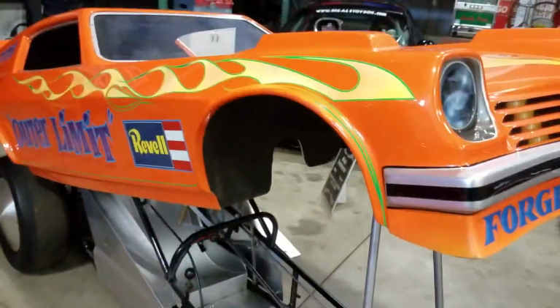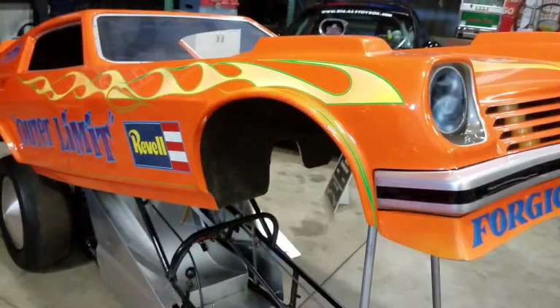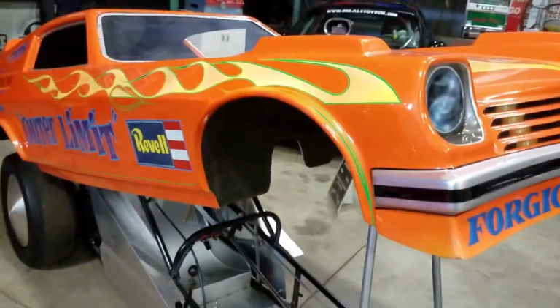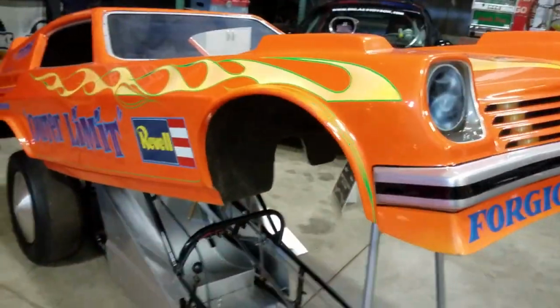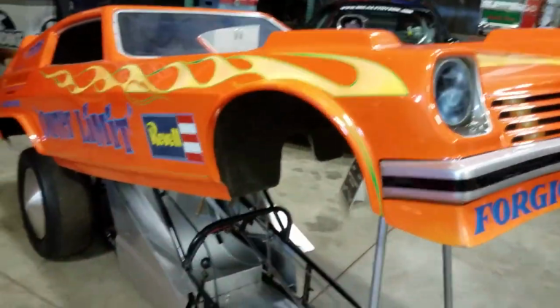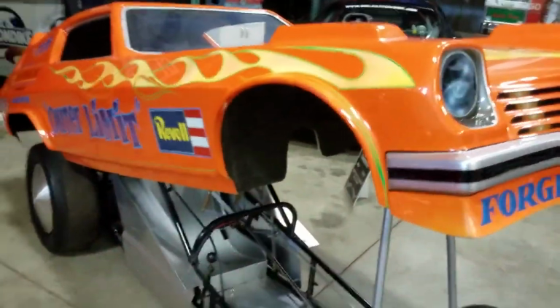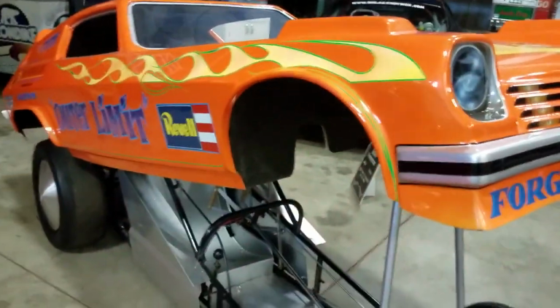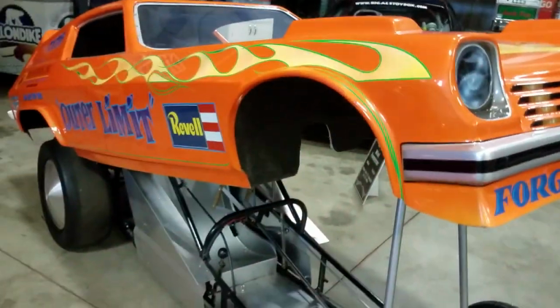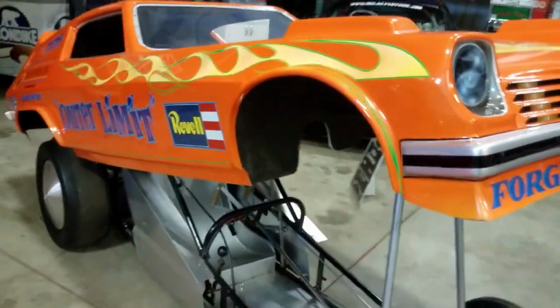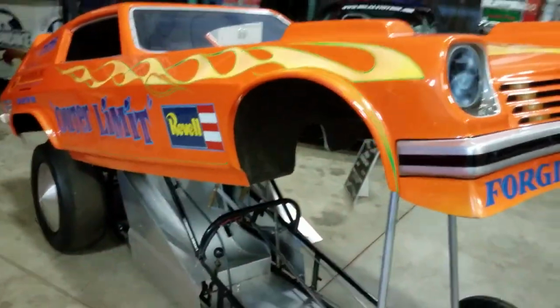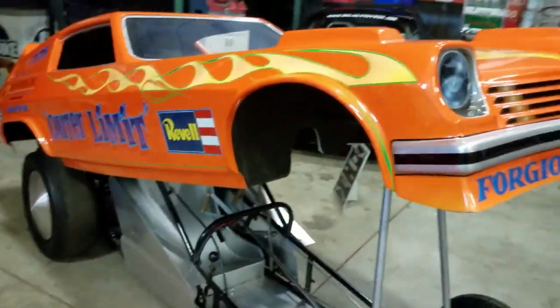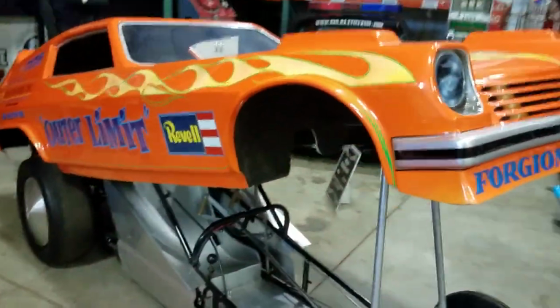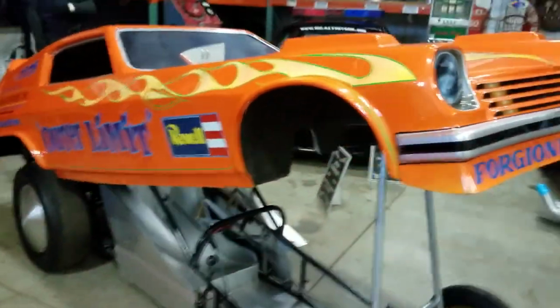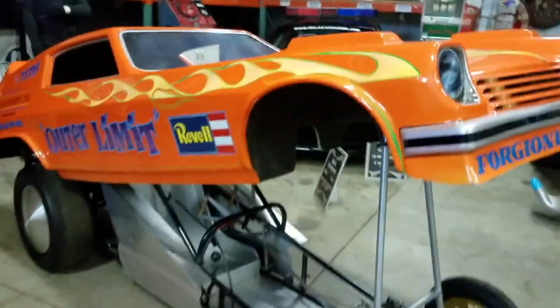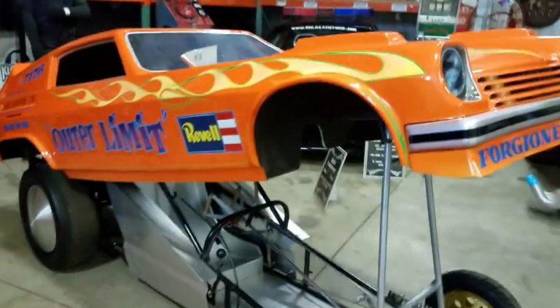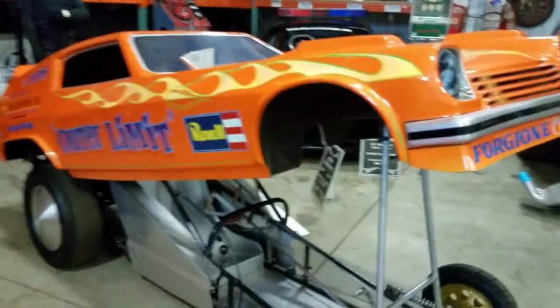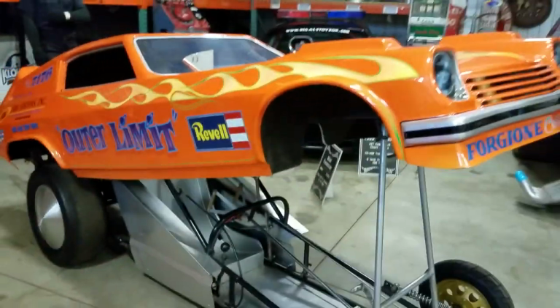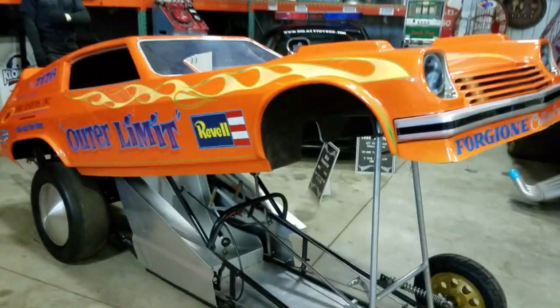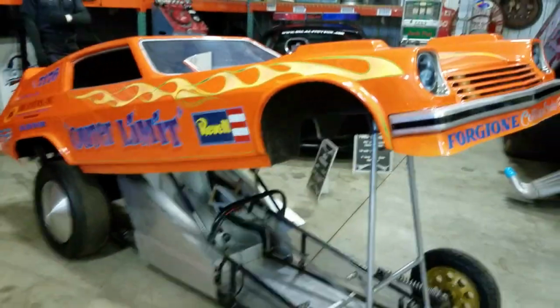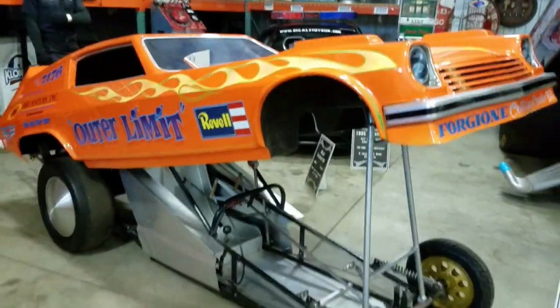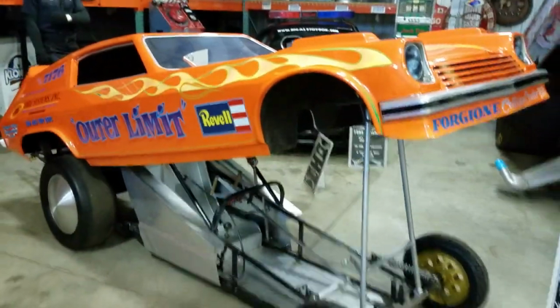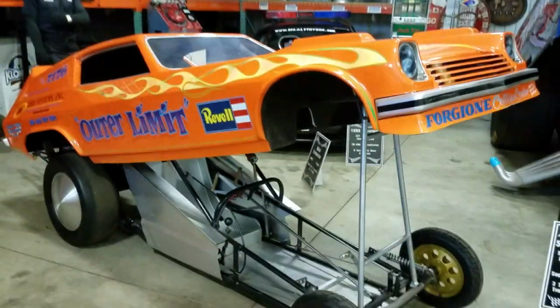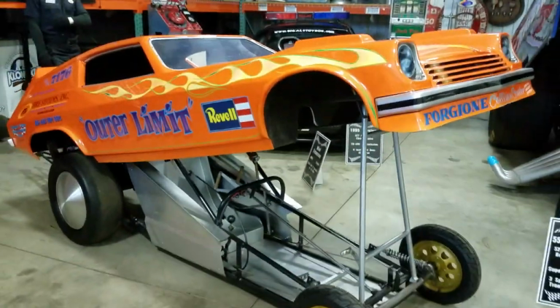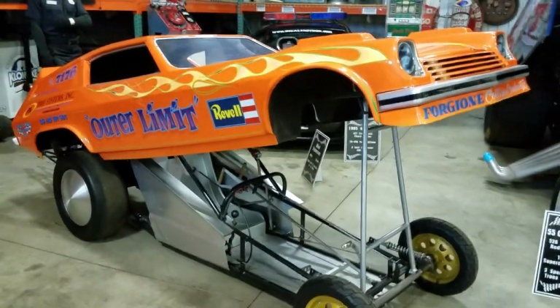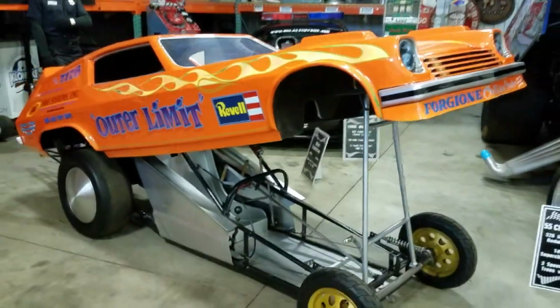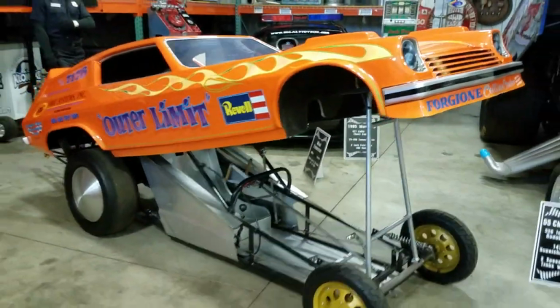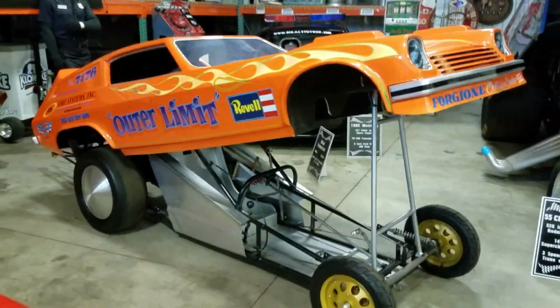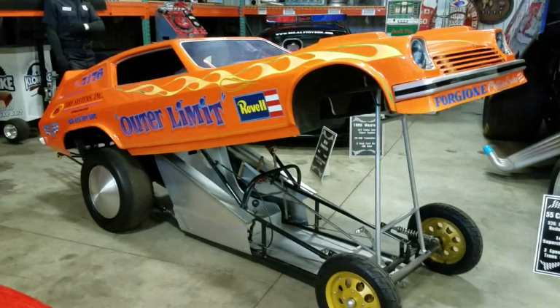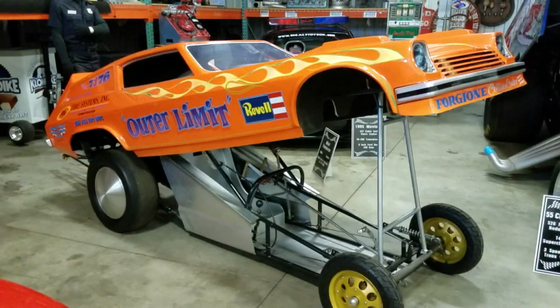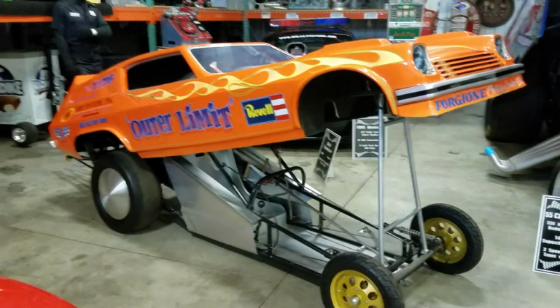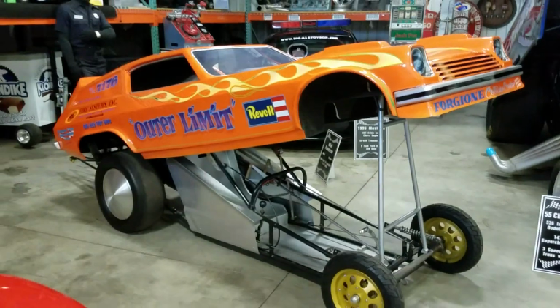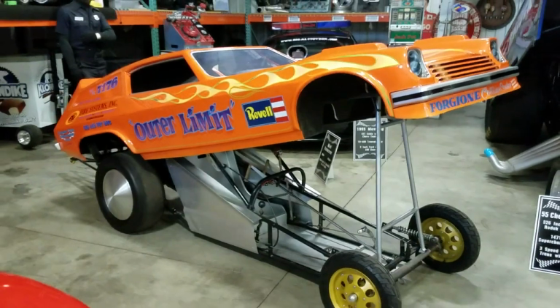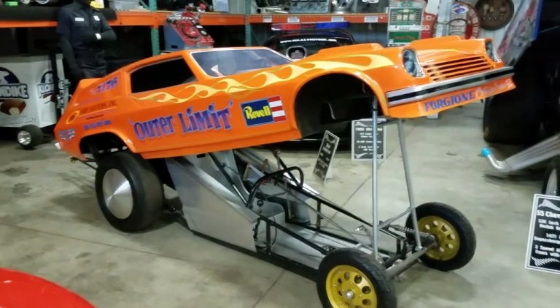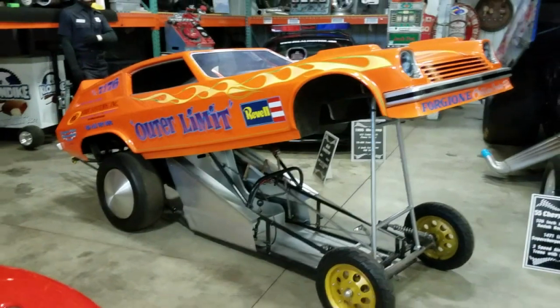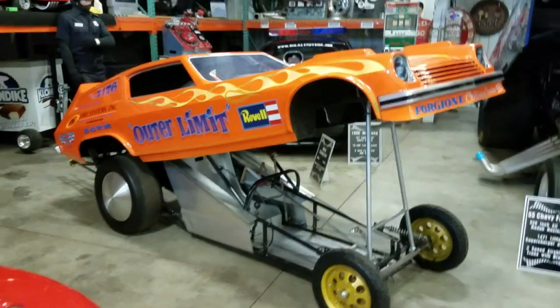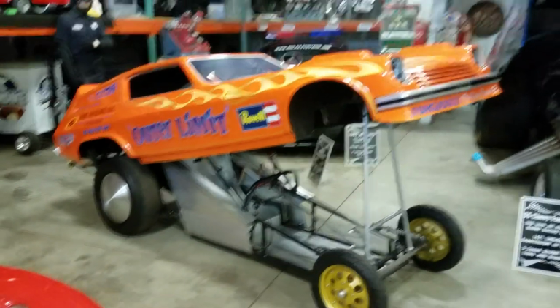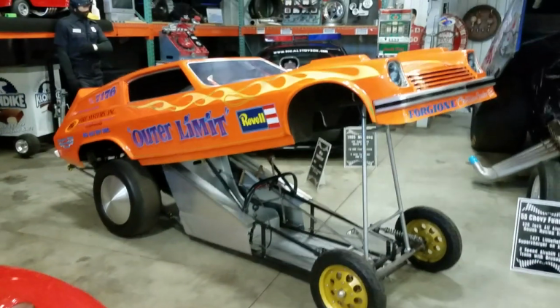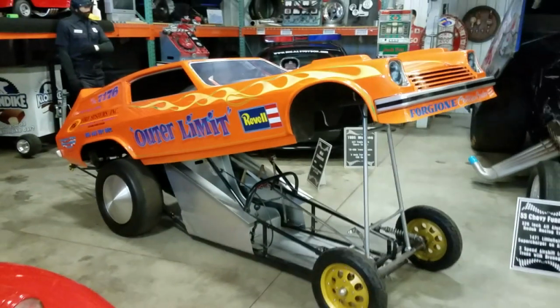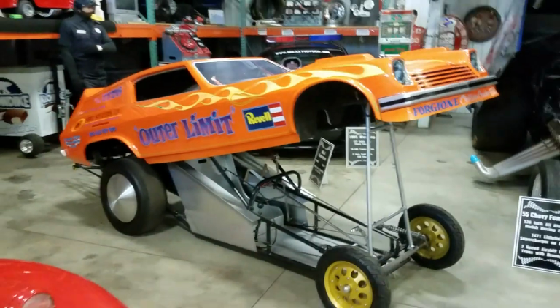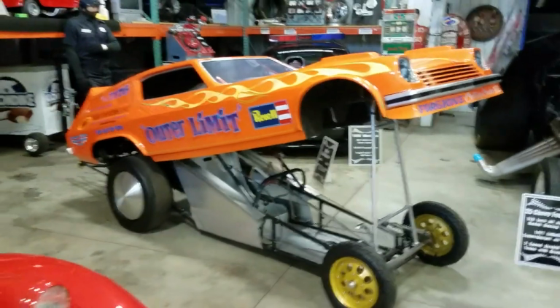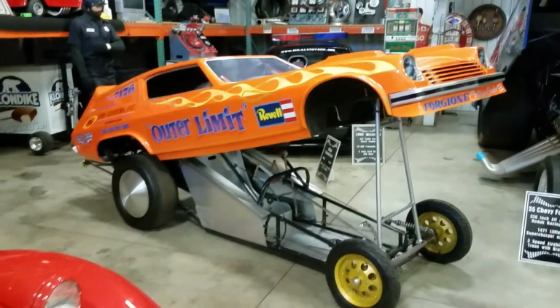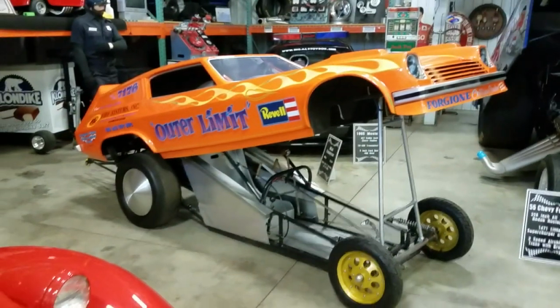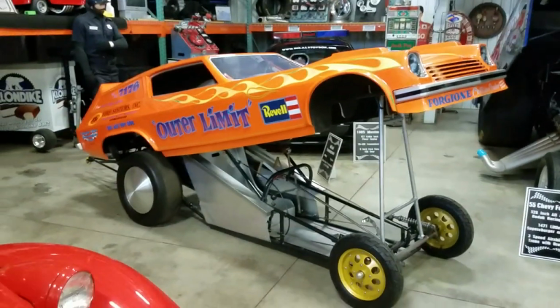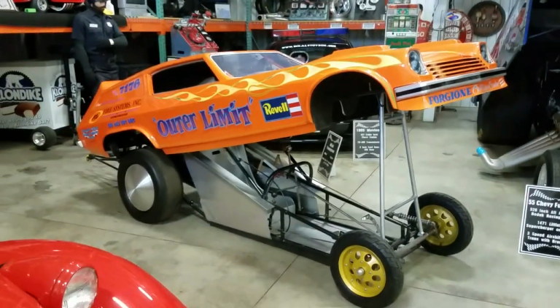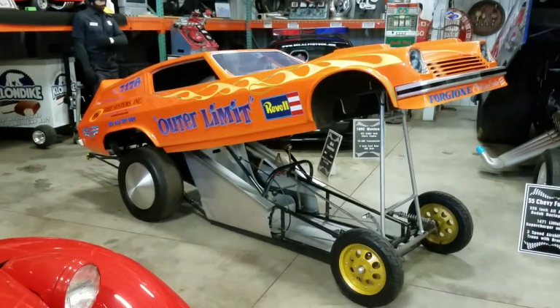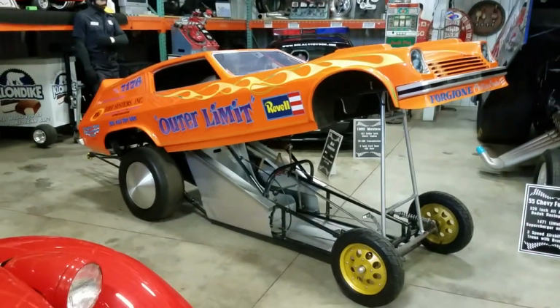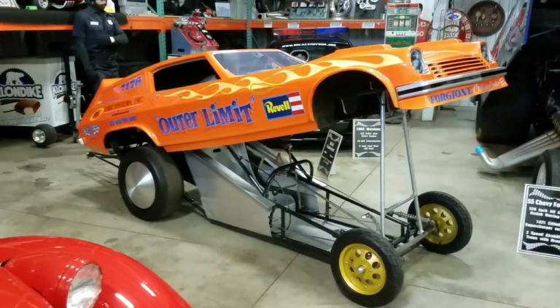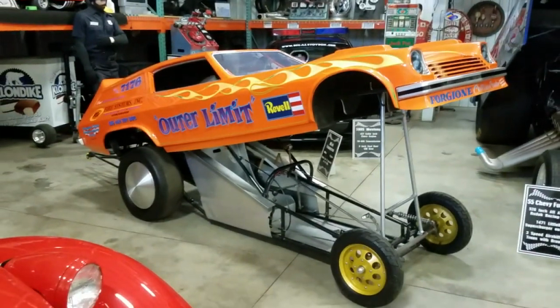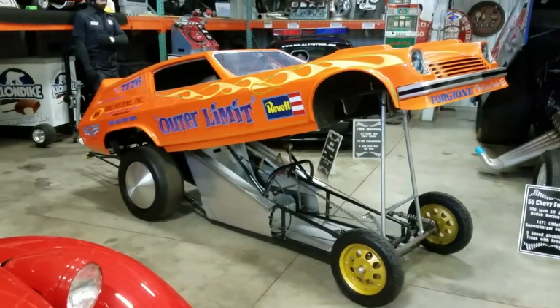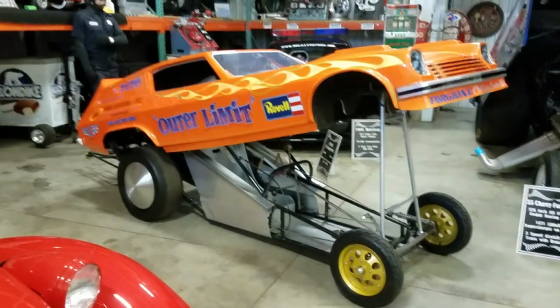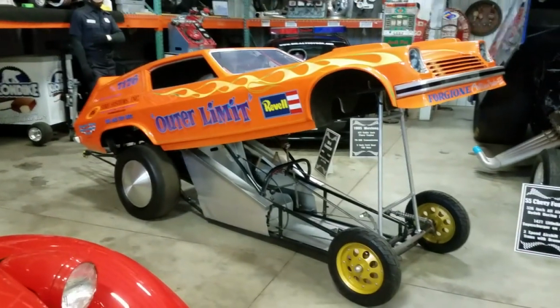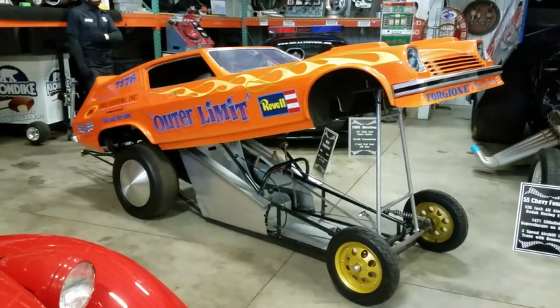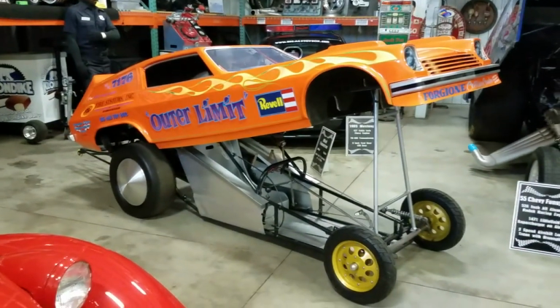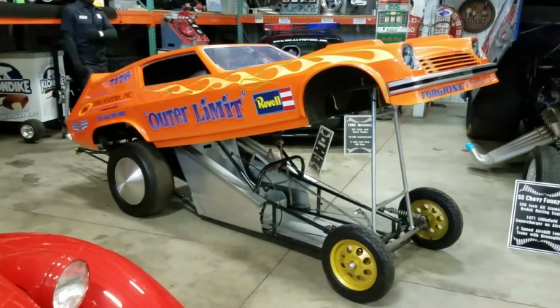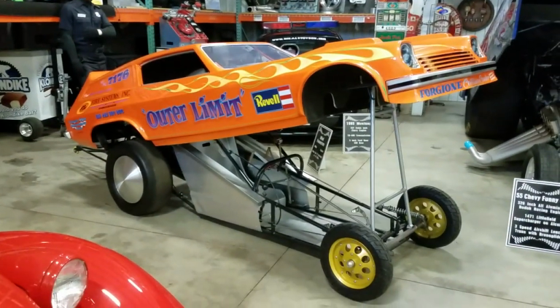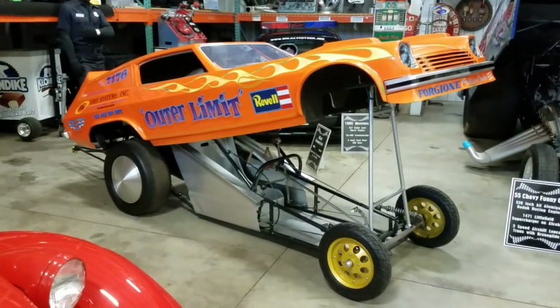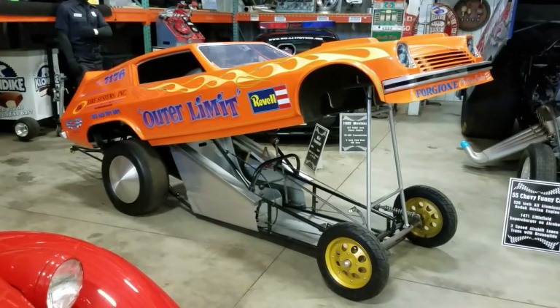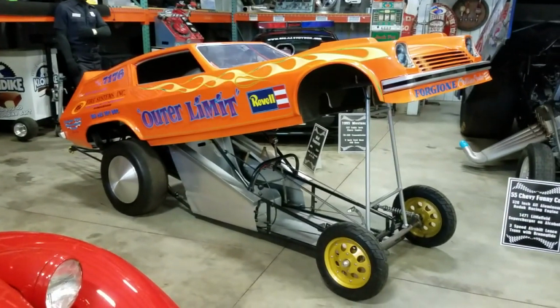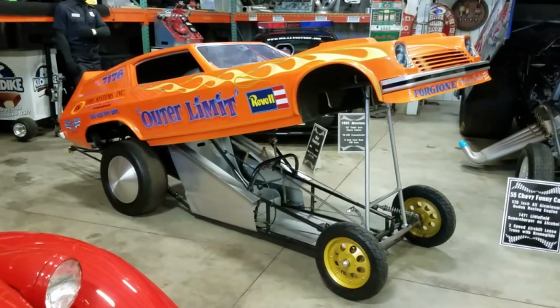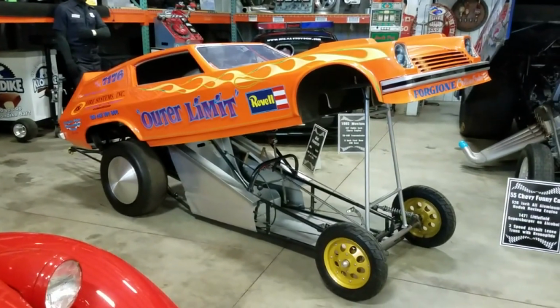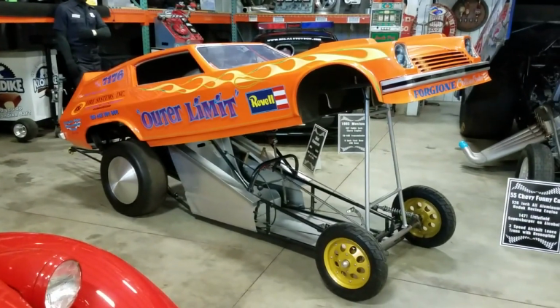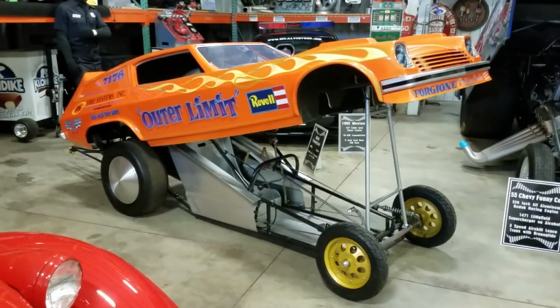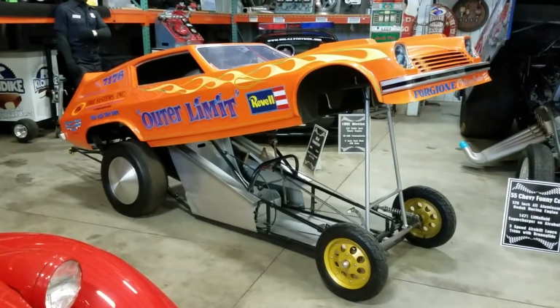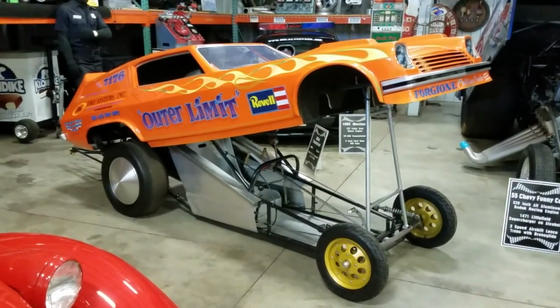Once again, this is offered by Big Al's Toy Box.